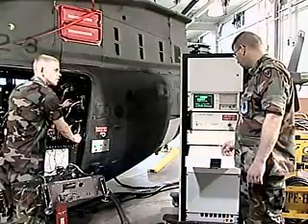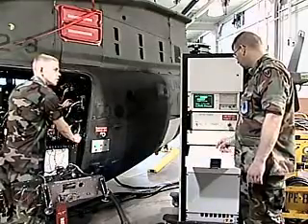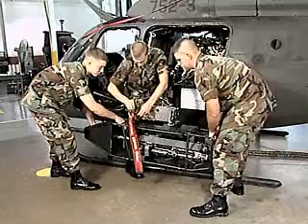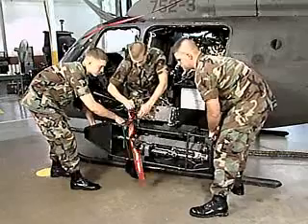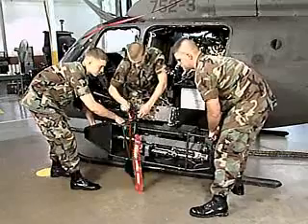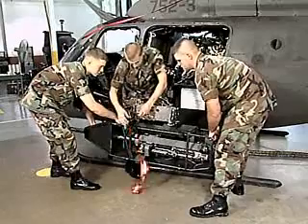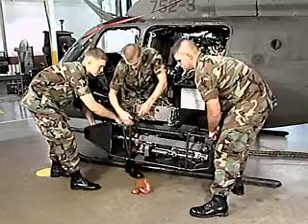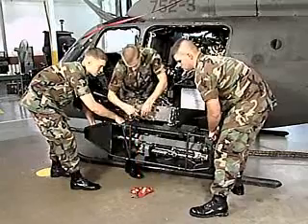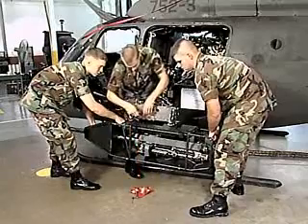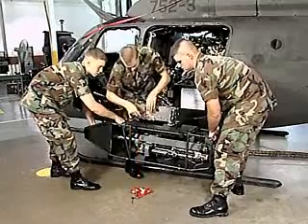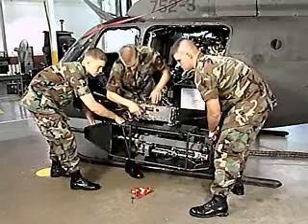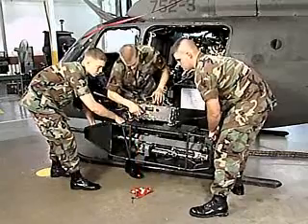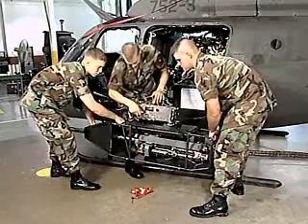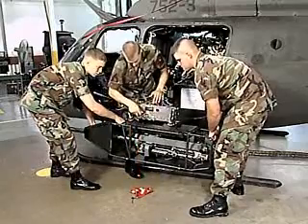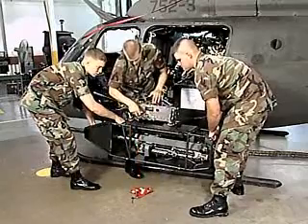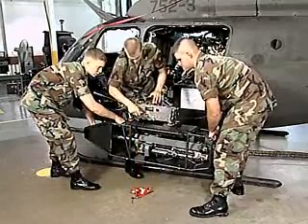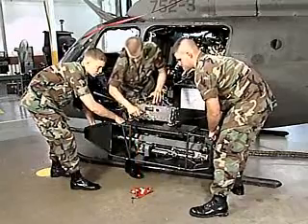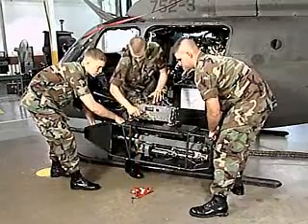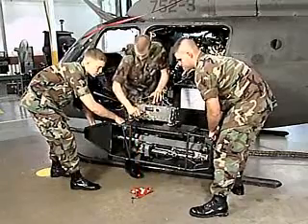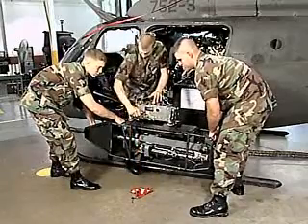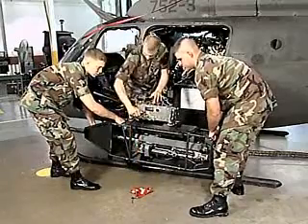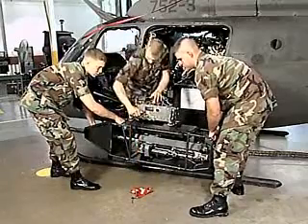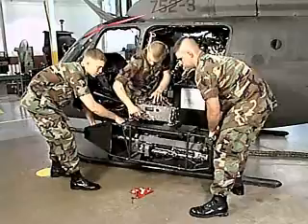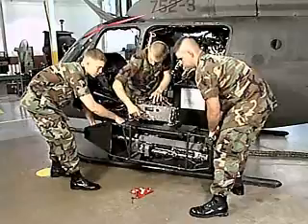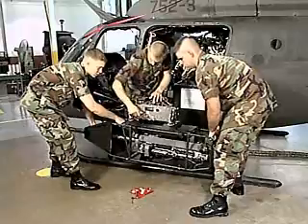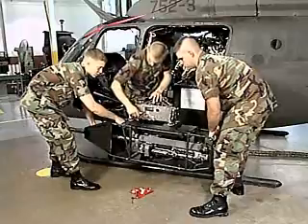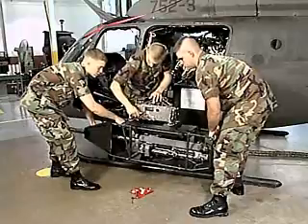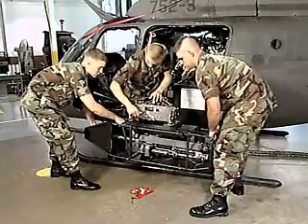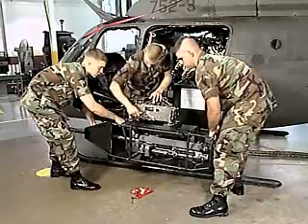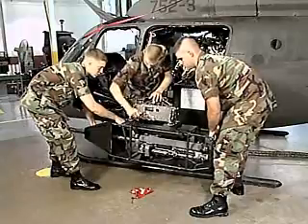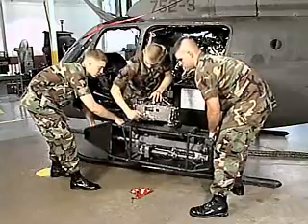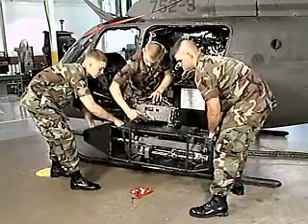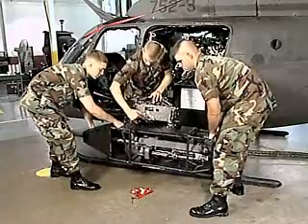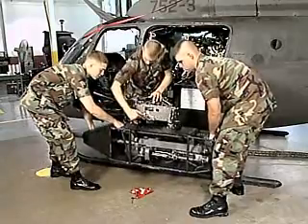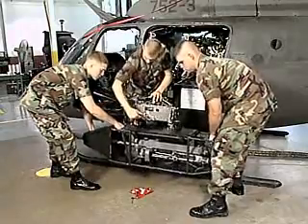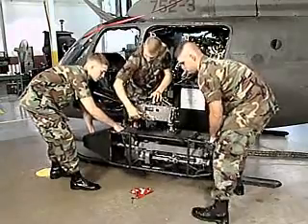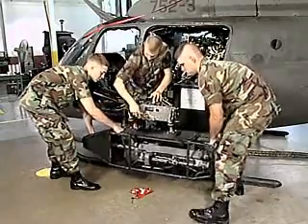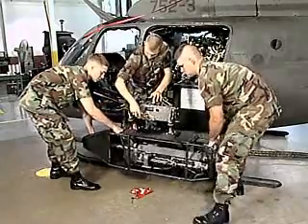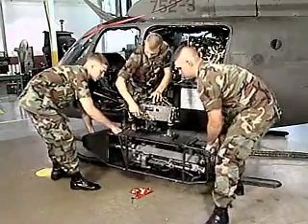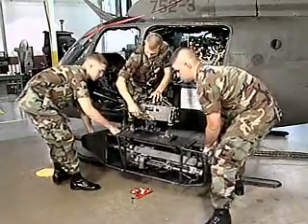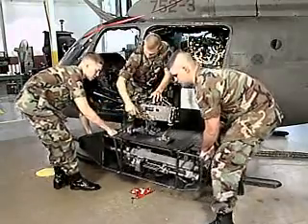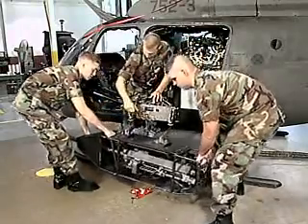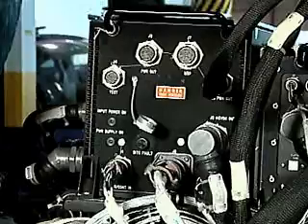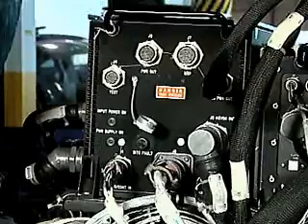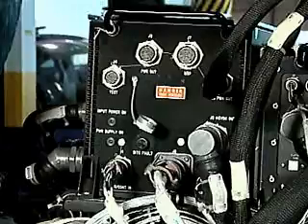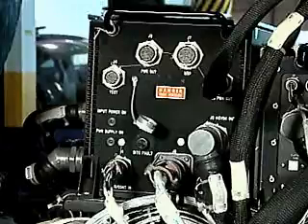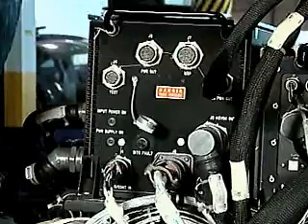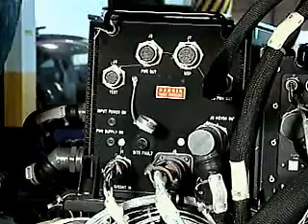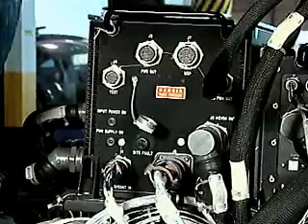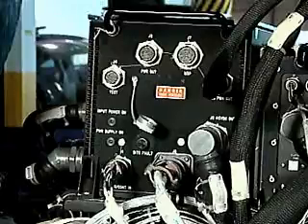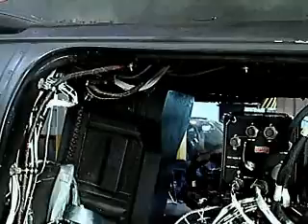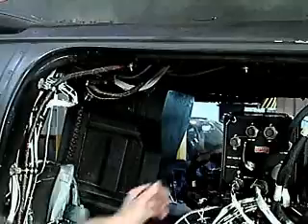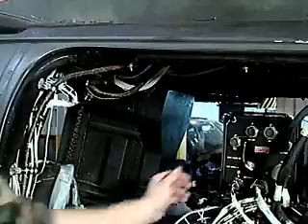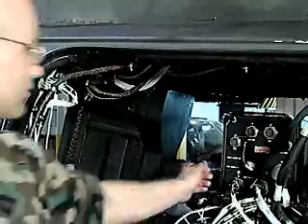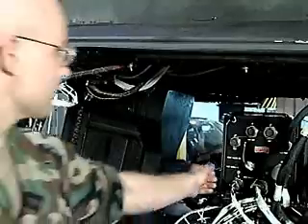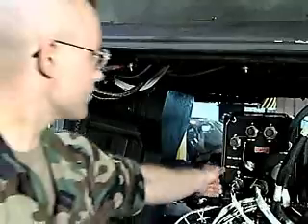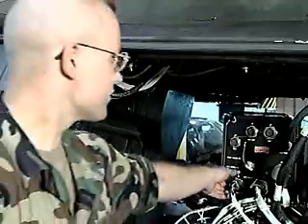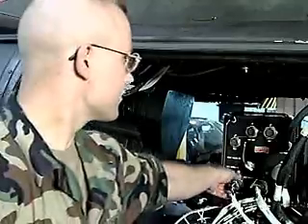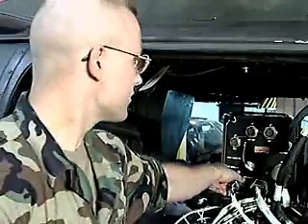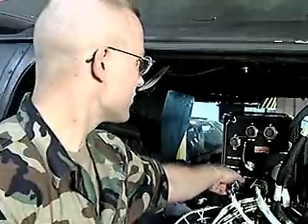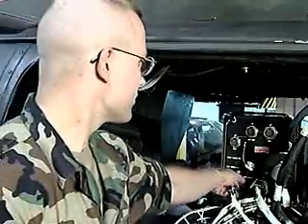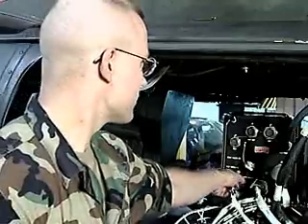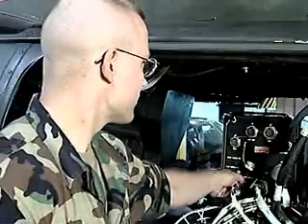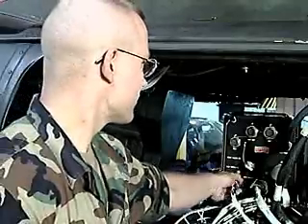You'll also train to remove and install components like the .50-caliber machine gun and the power supply for the mast-mounted sight.